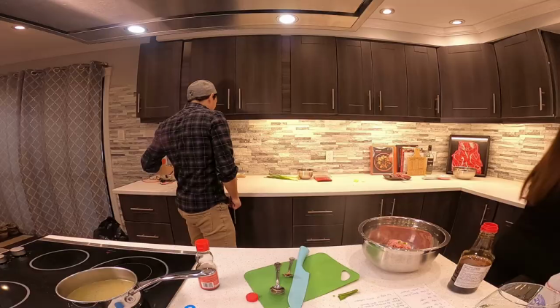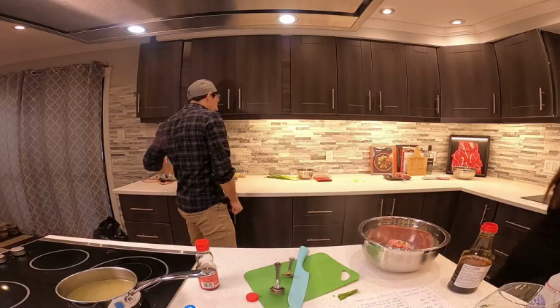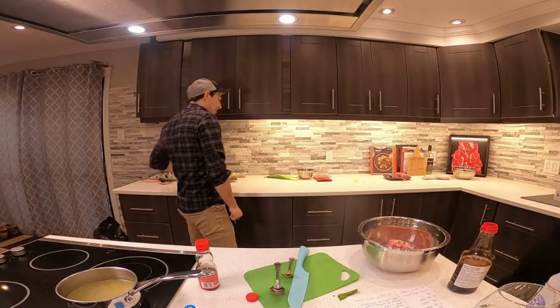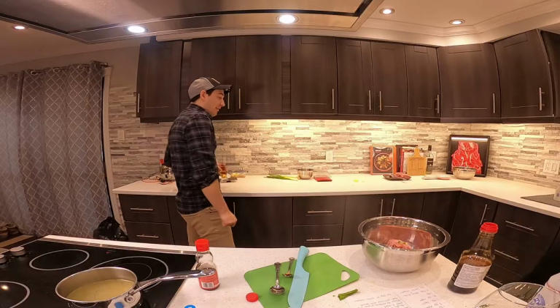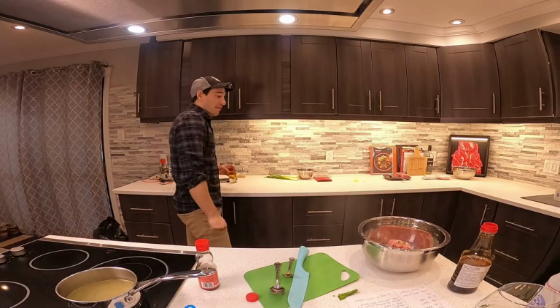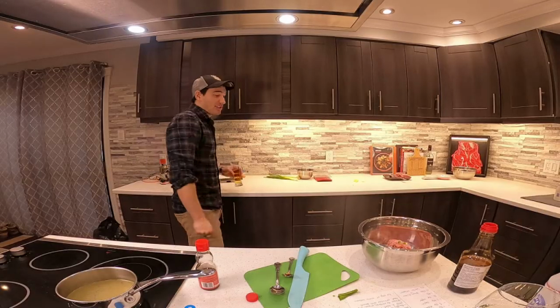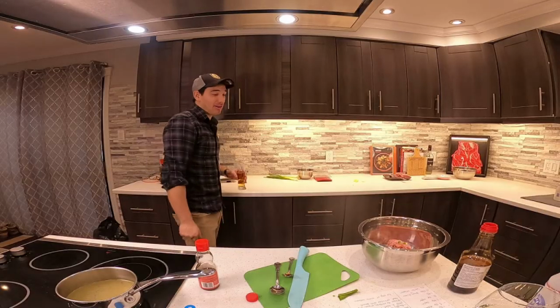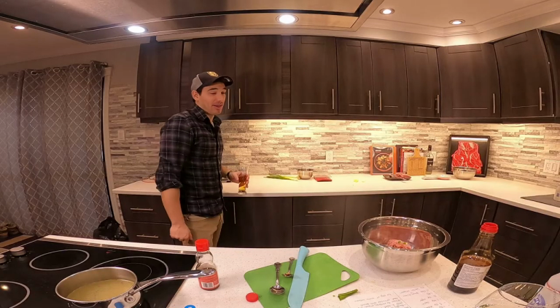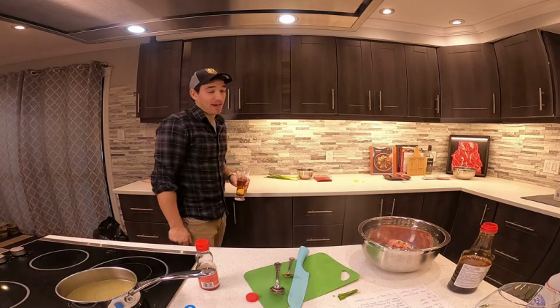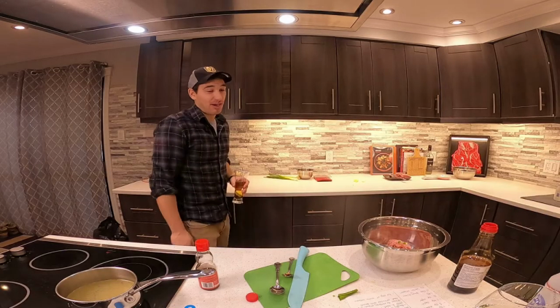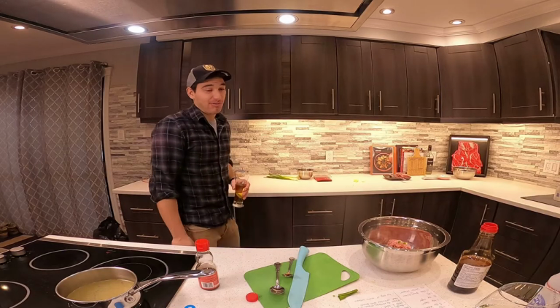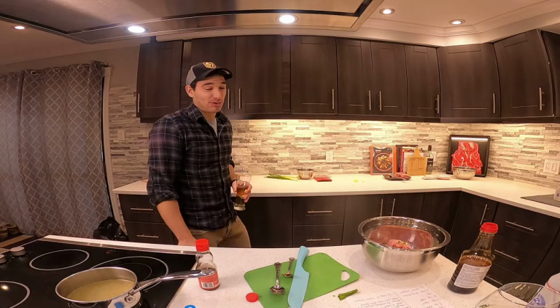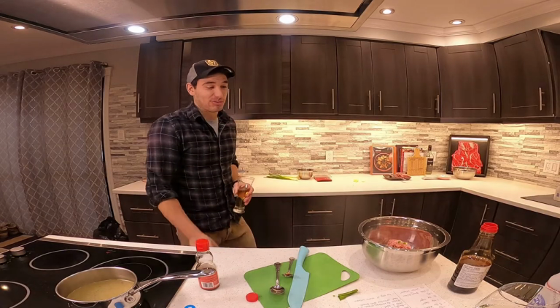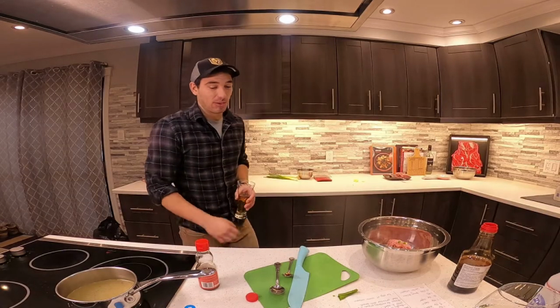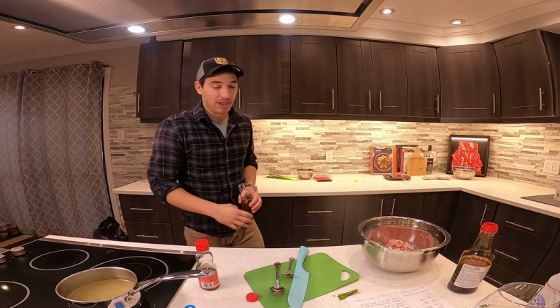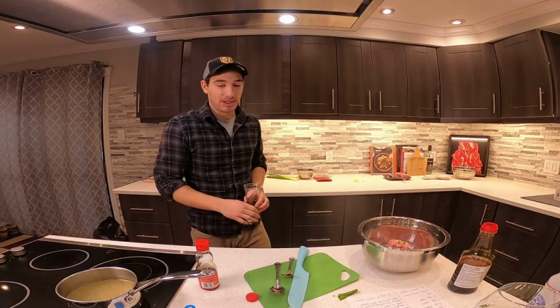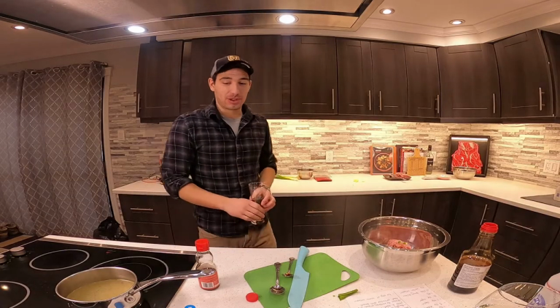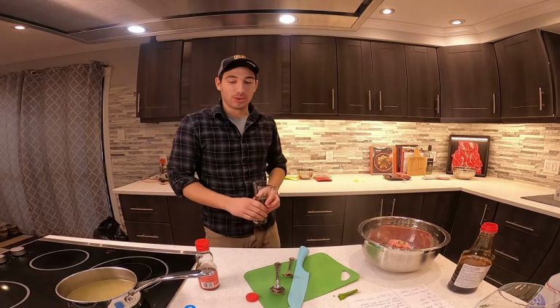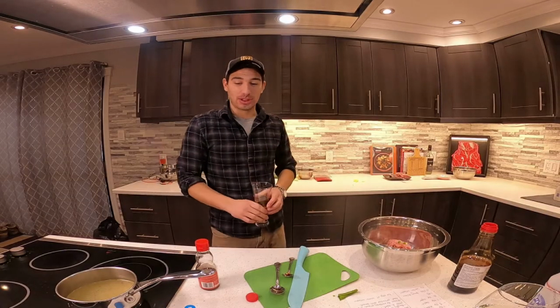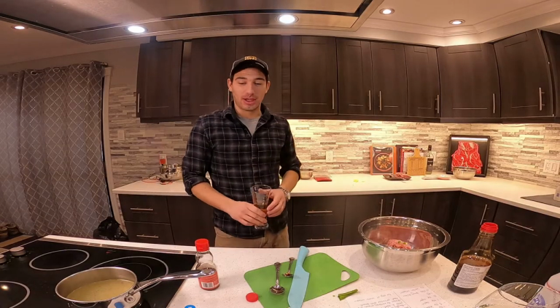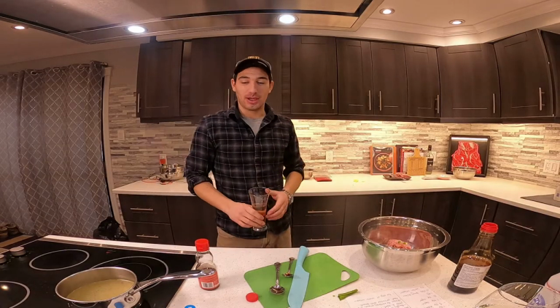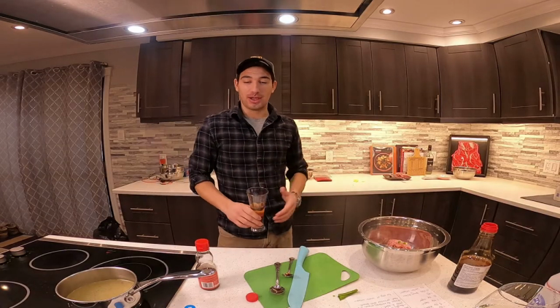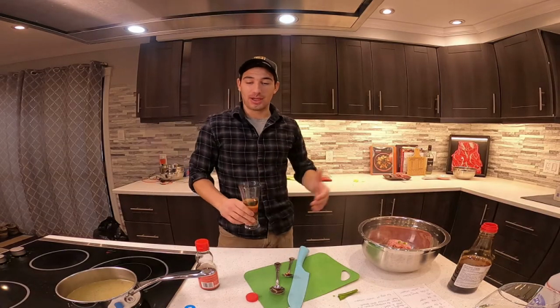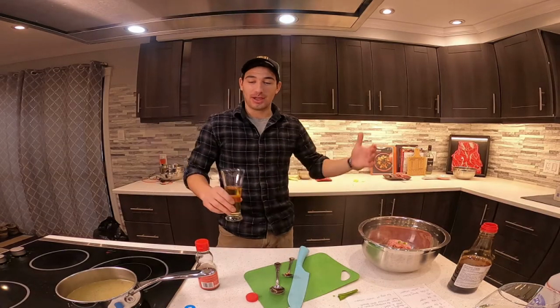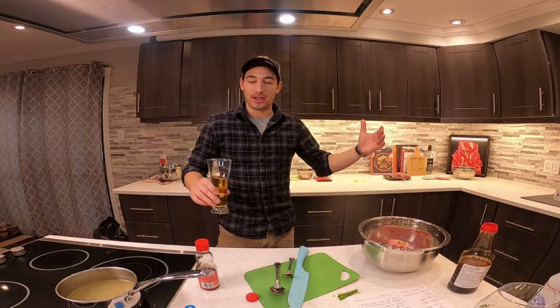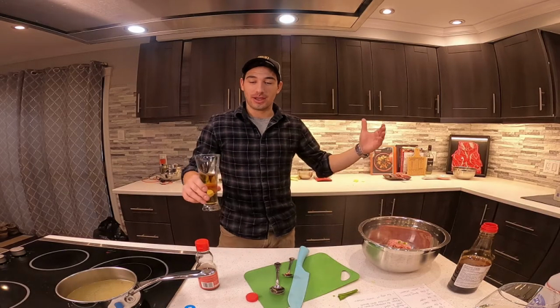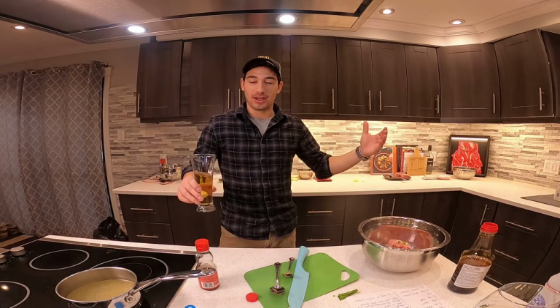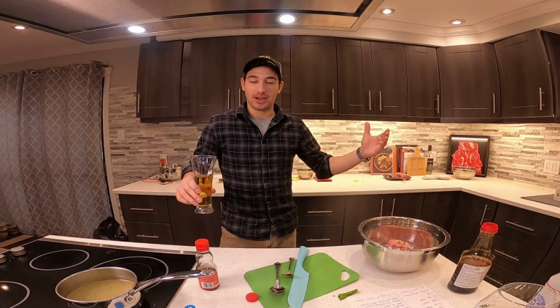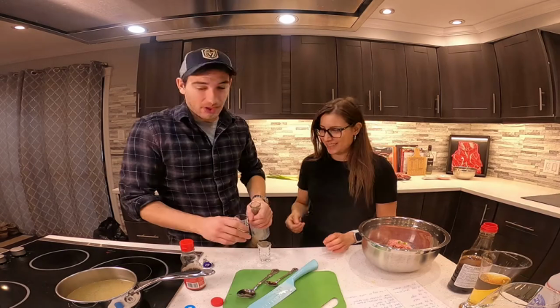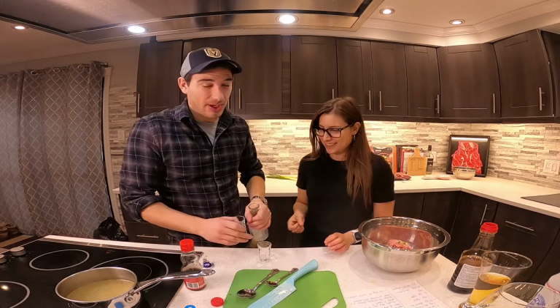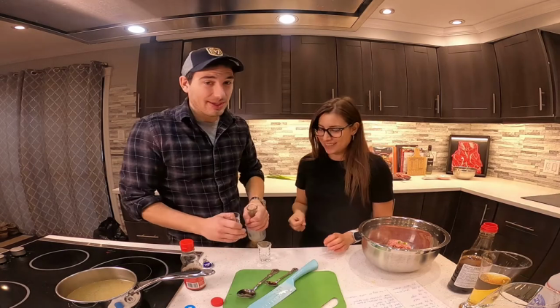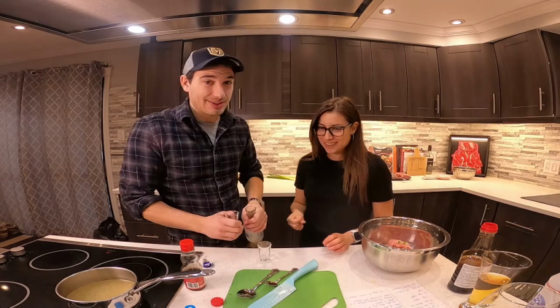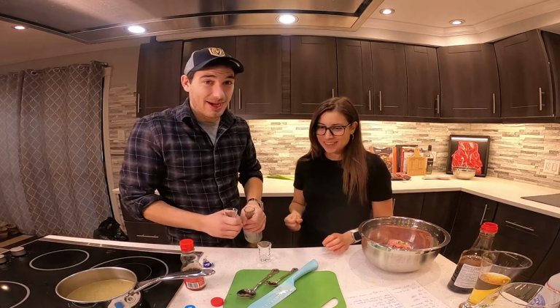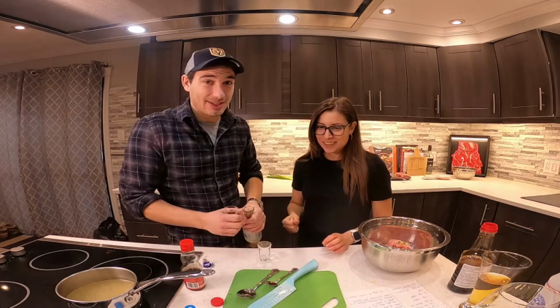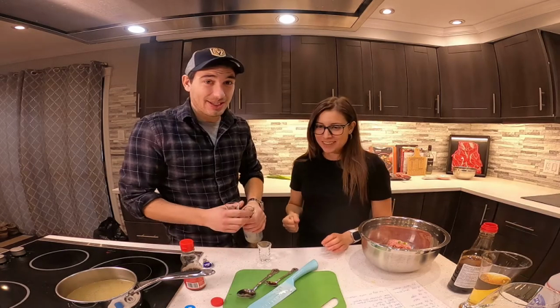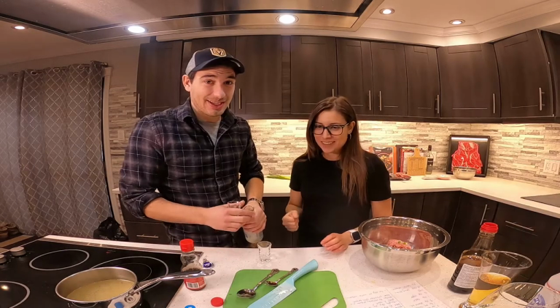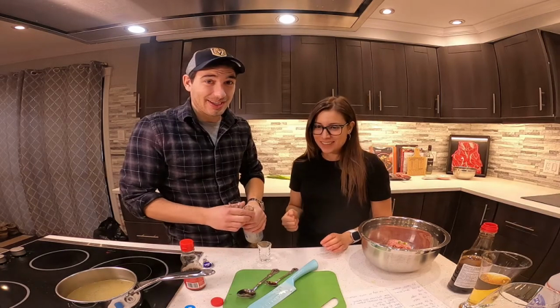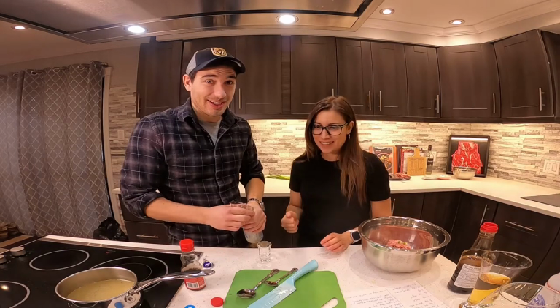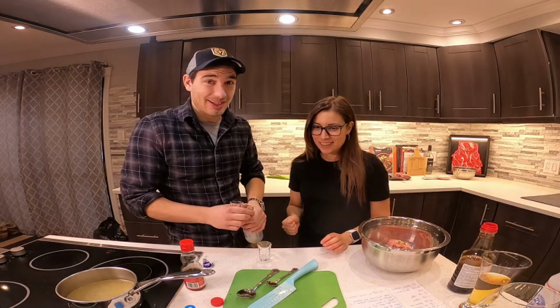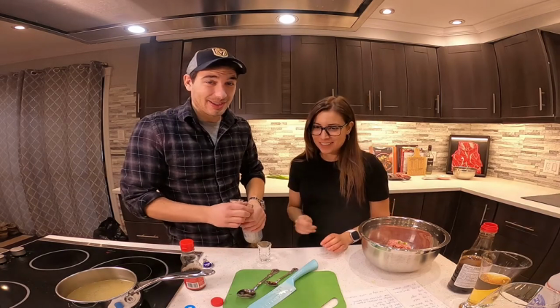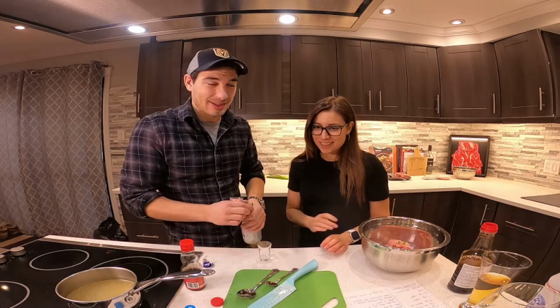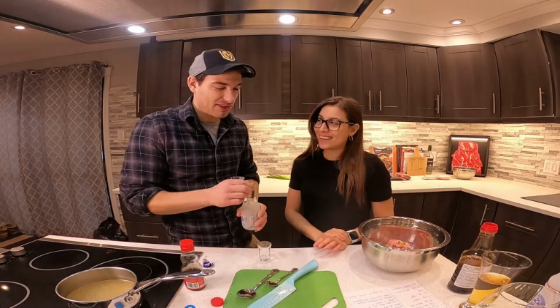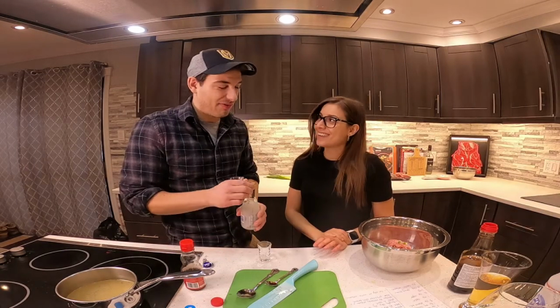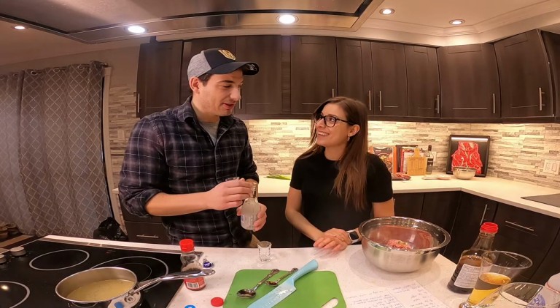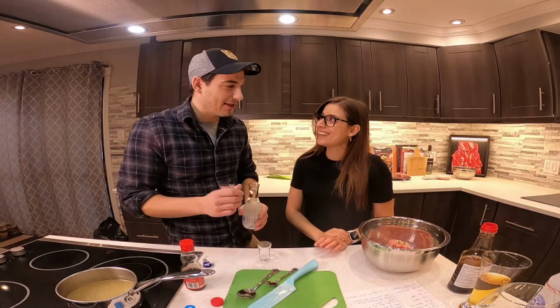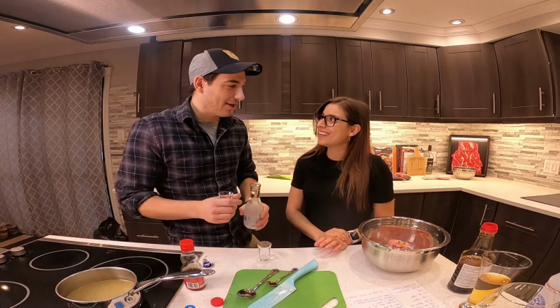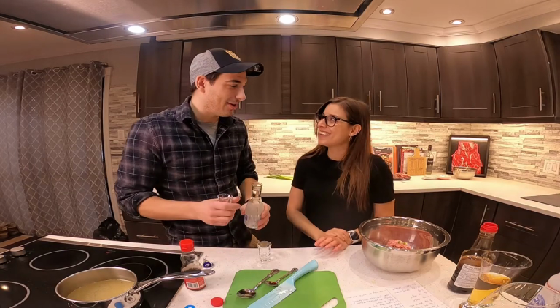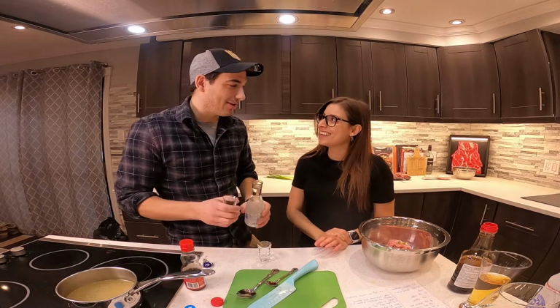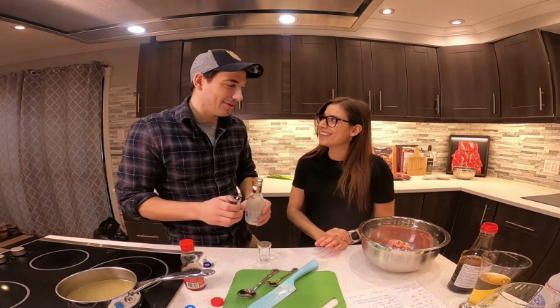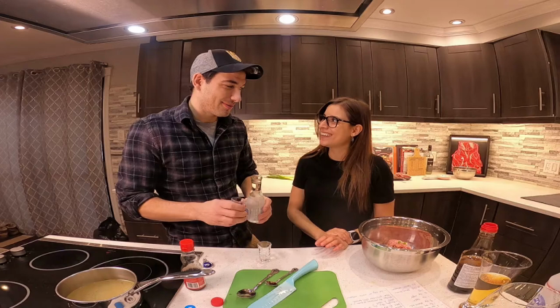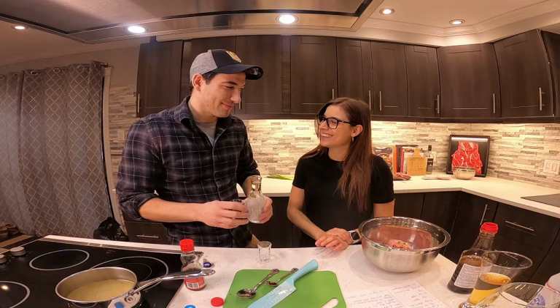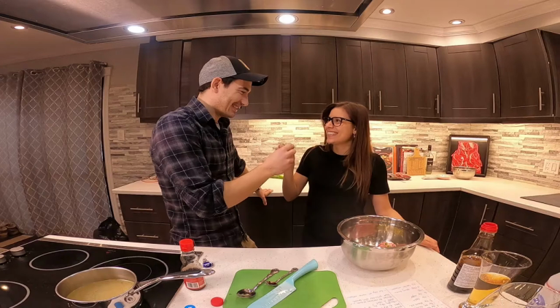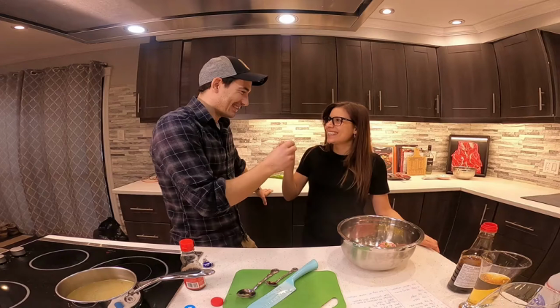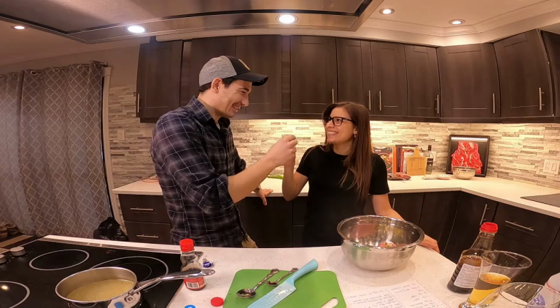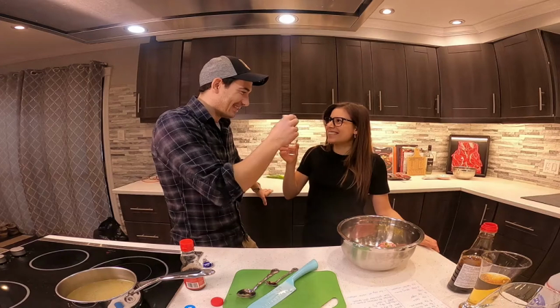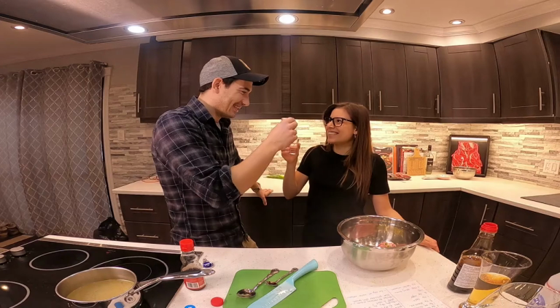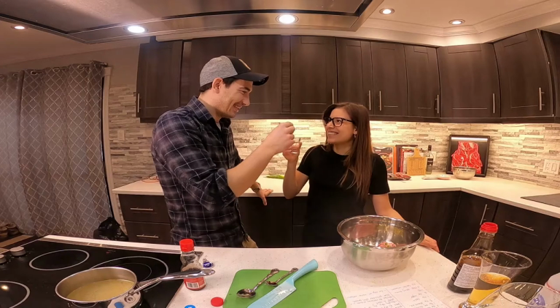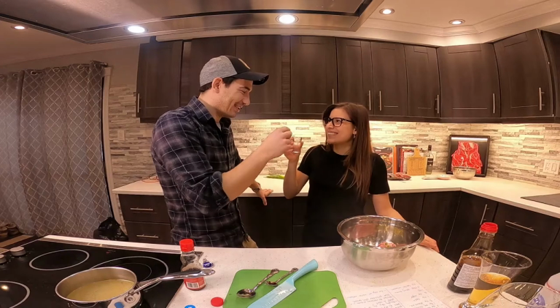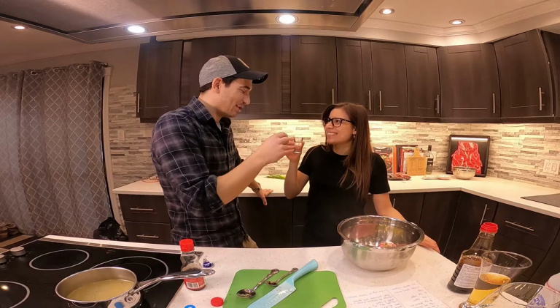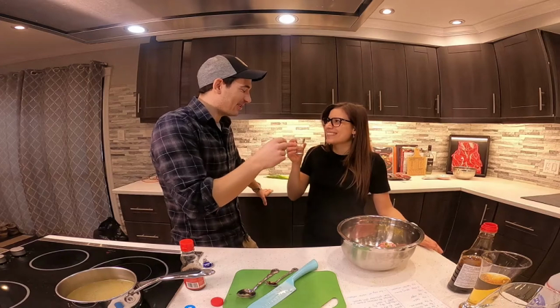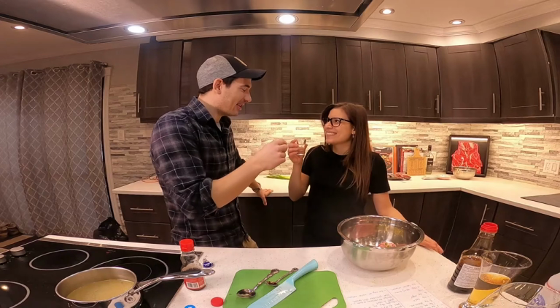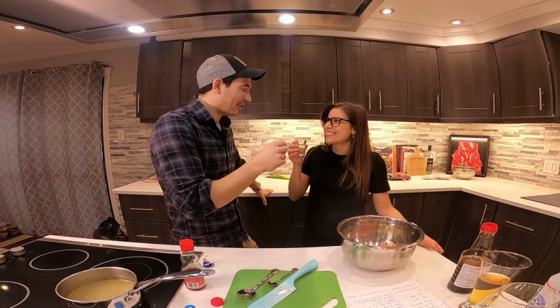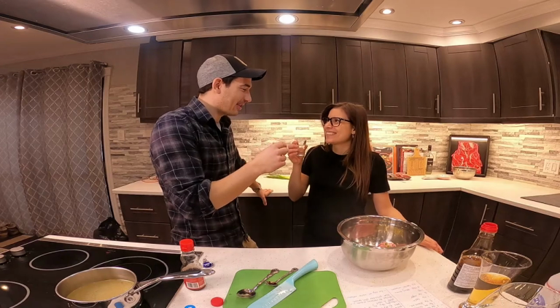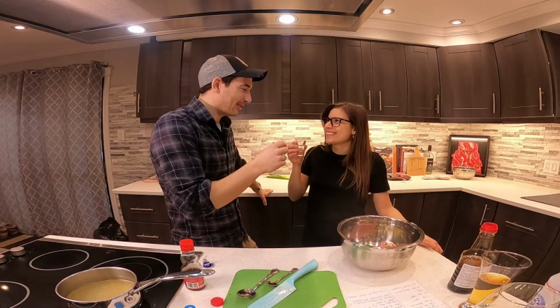Je ne sais pas si tu as fait une erreur, il faut que tu bois. Shooter! Saki! Parce que tu as fait une erreur. Cheers. Tu as fait une erreur.